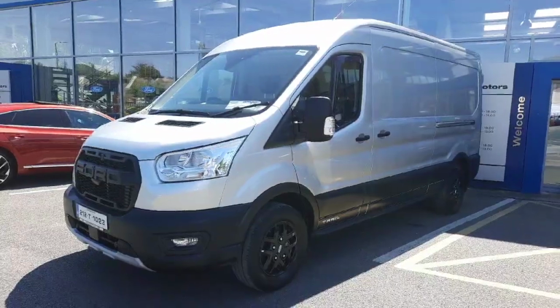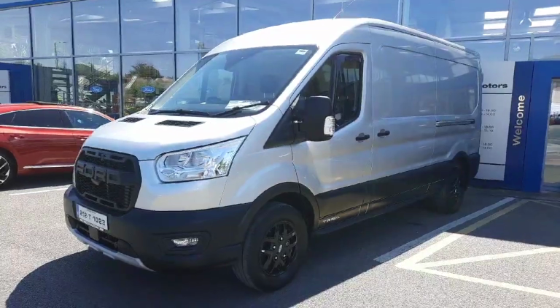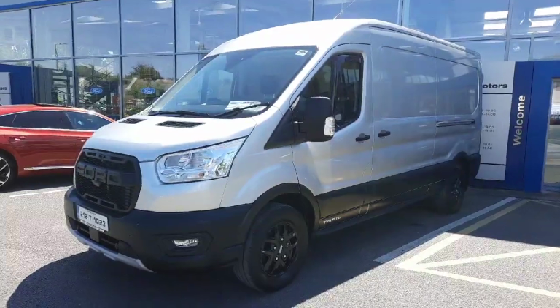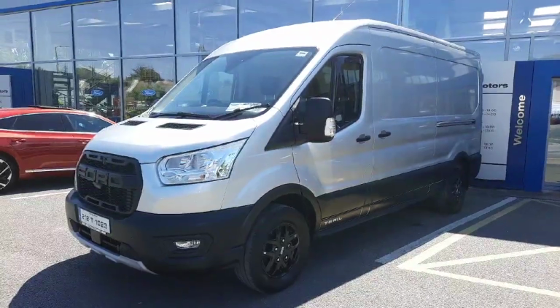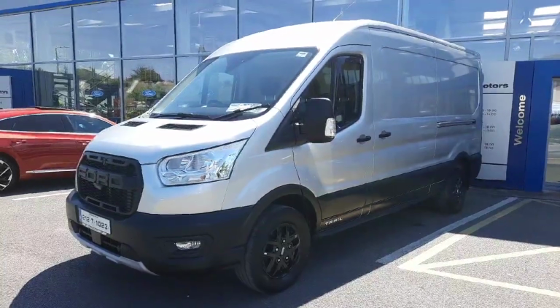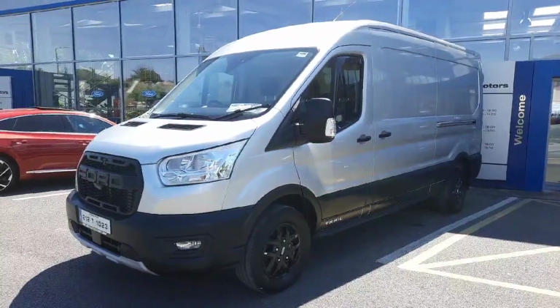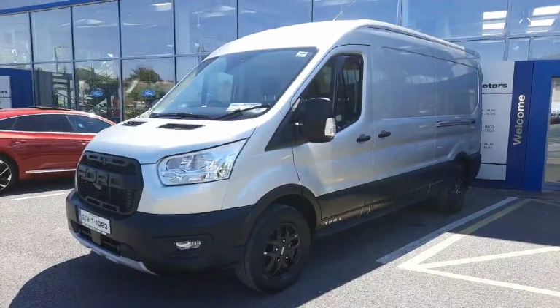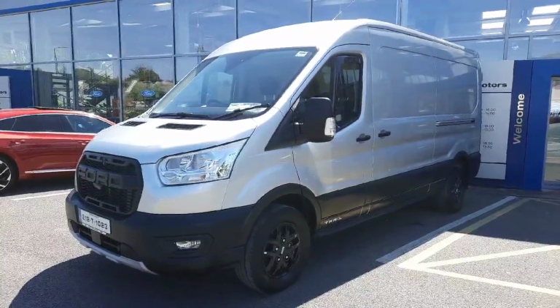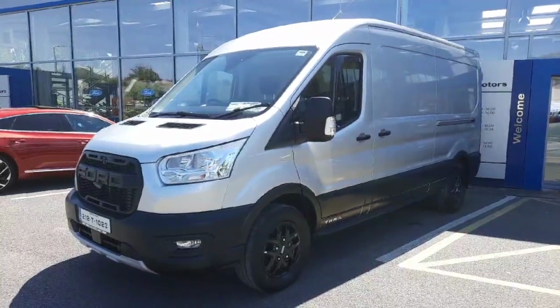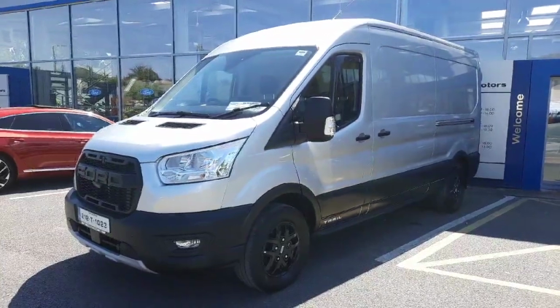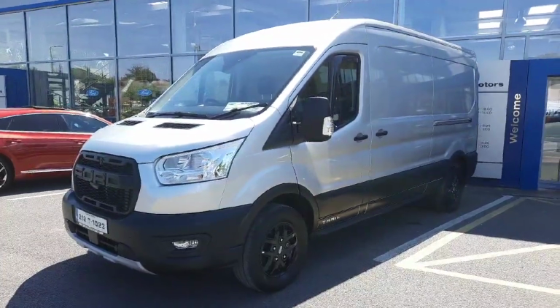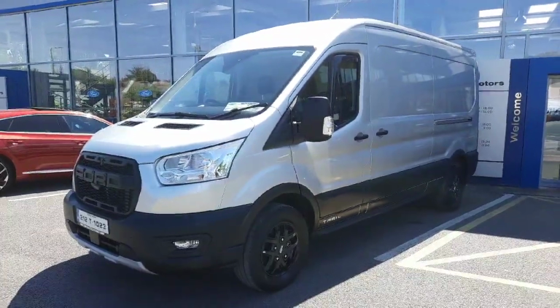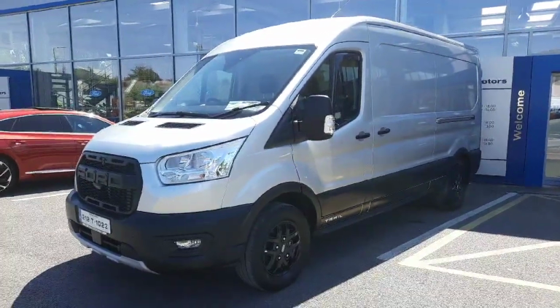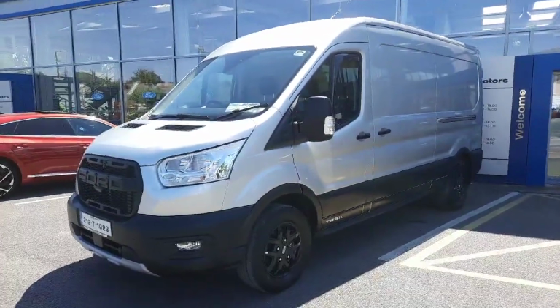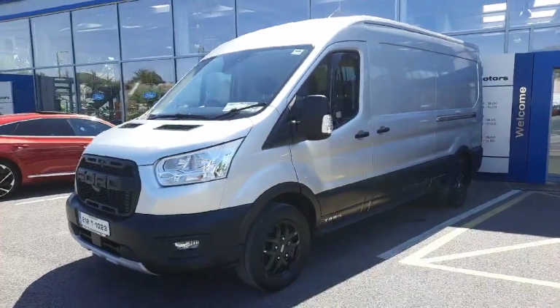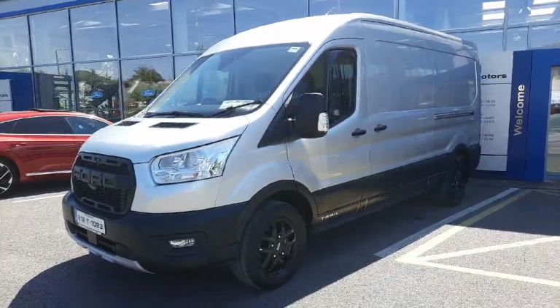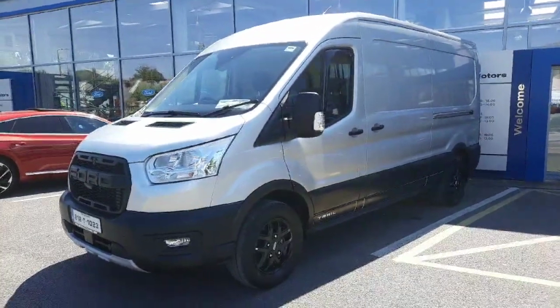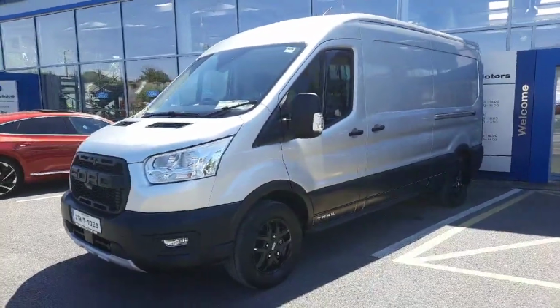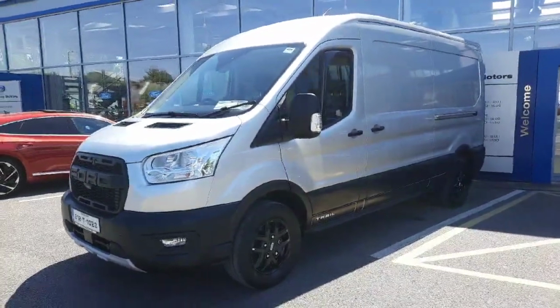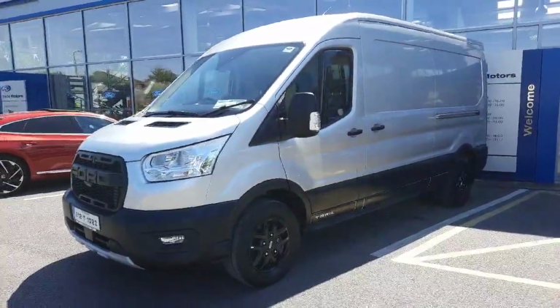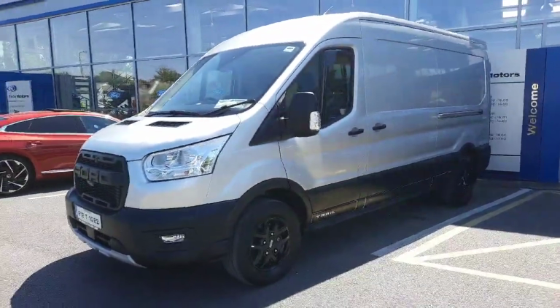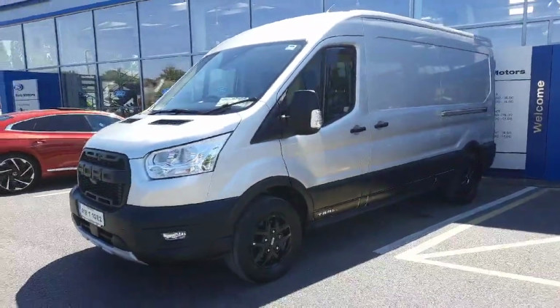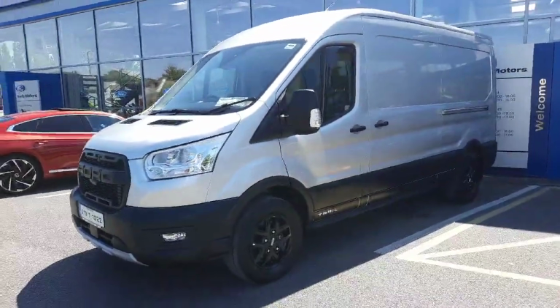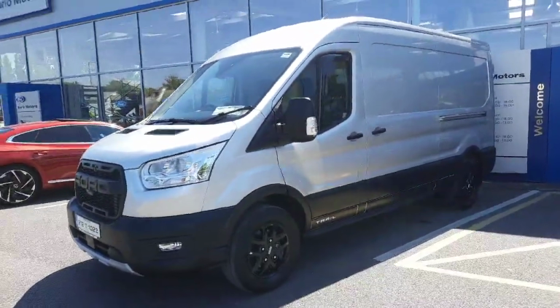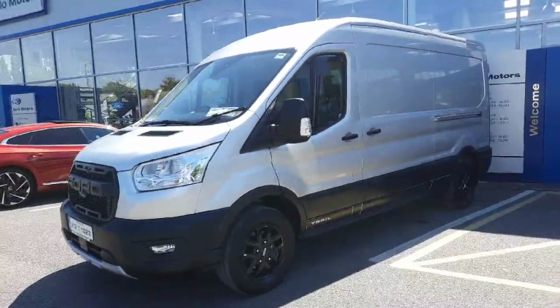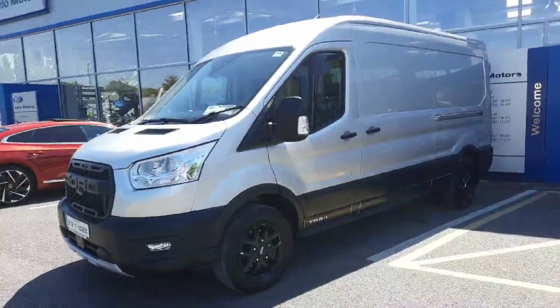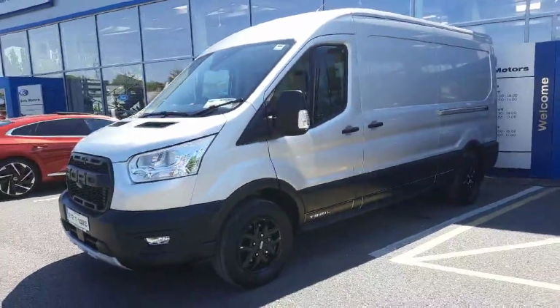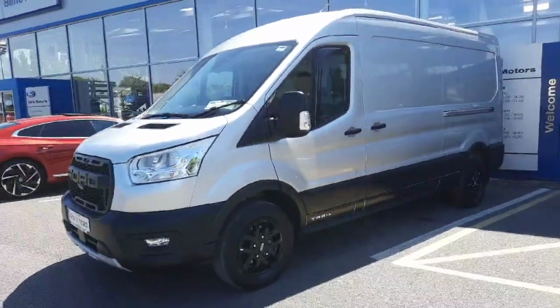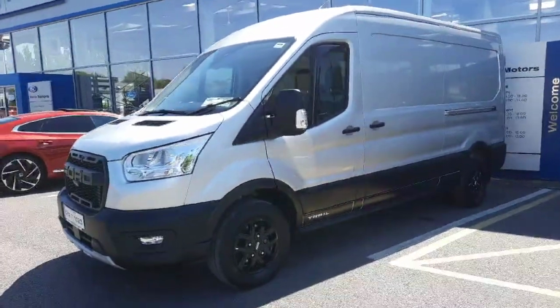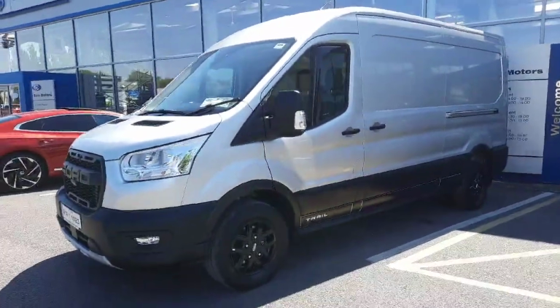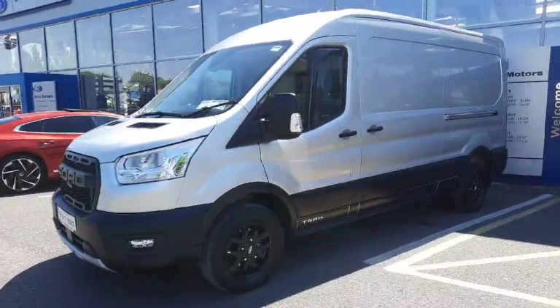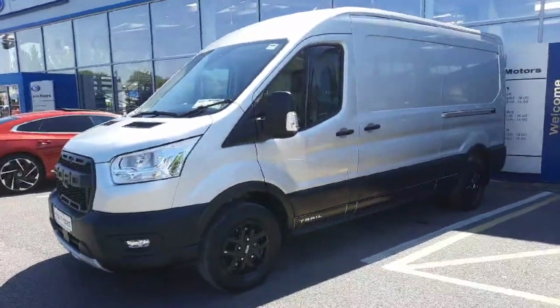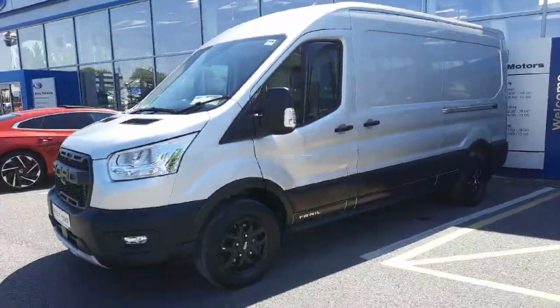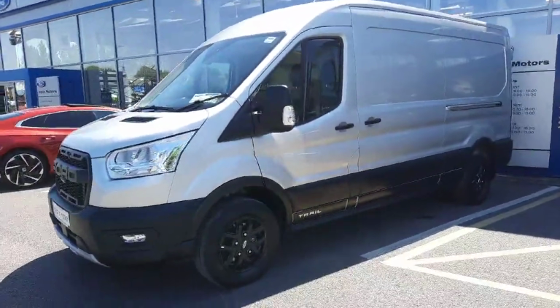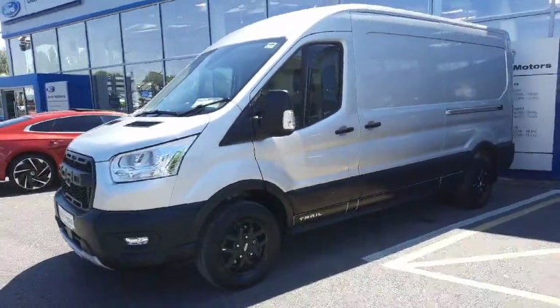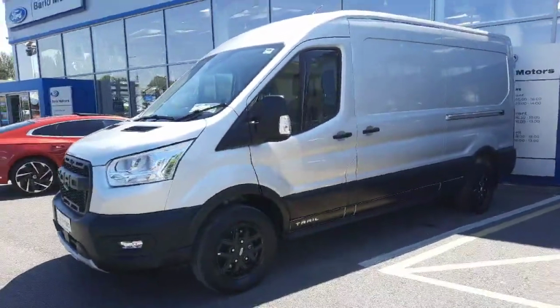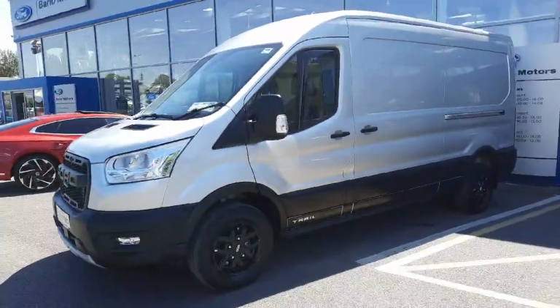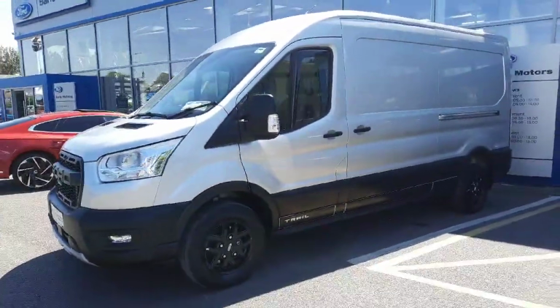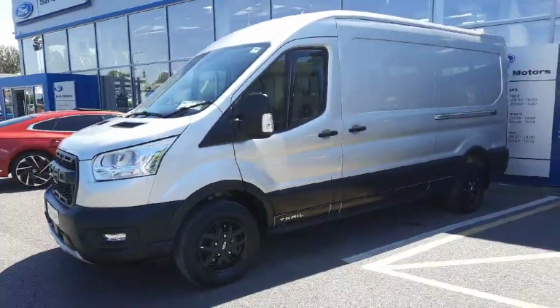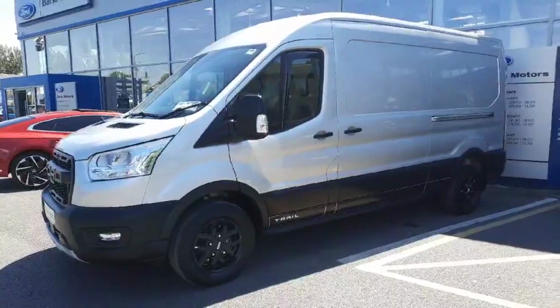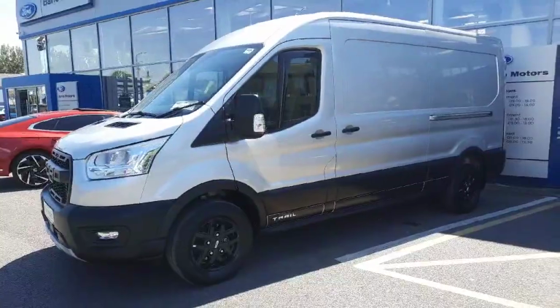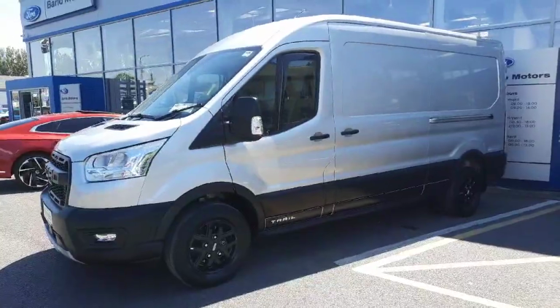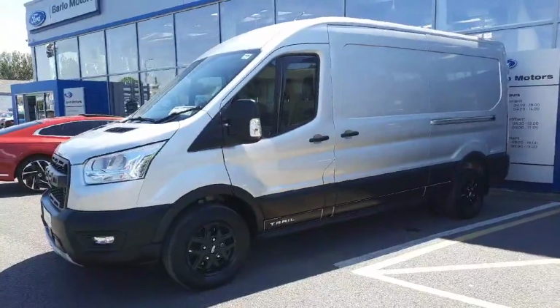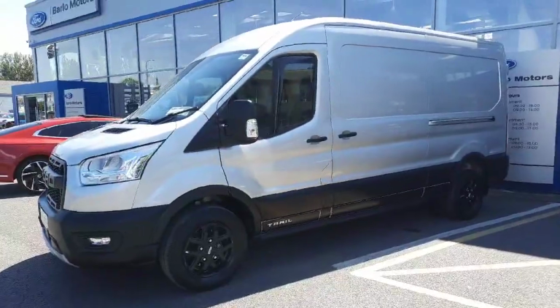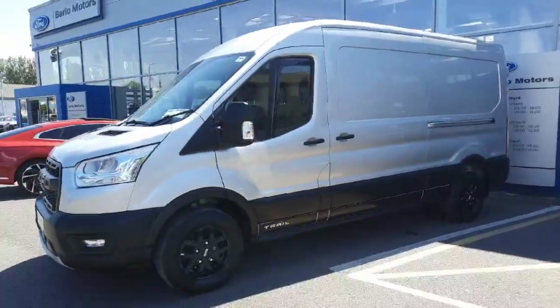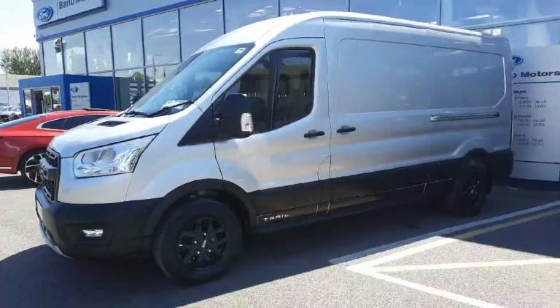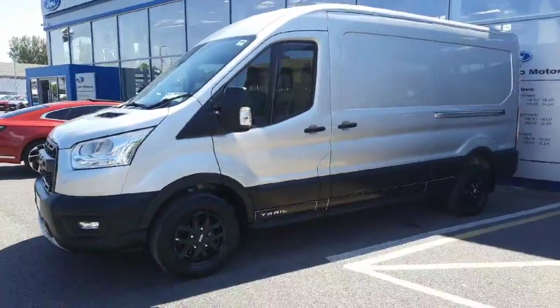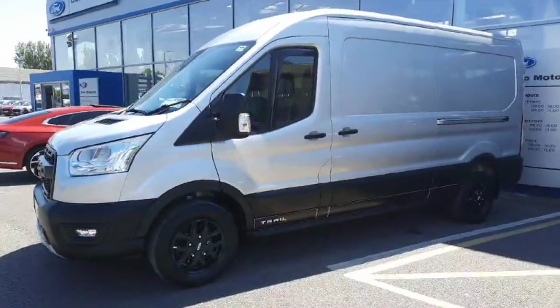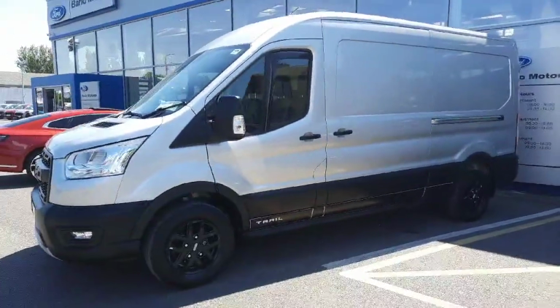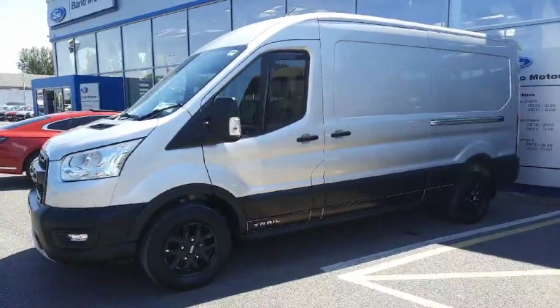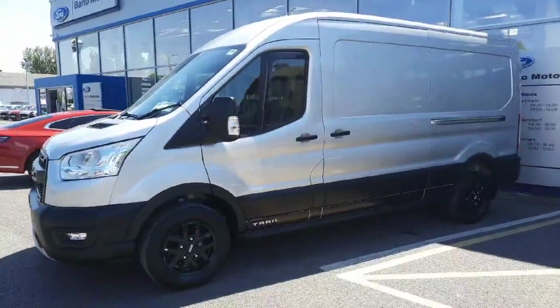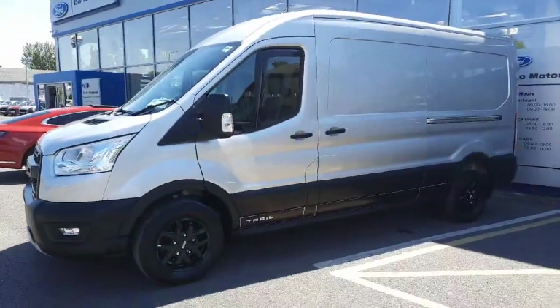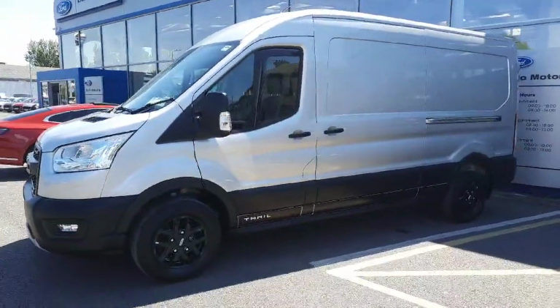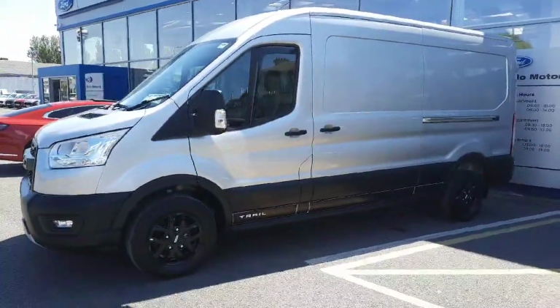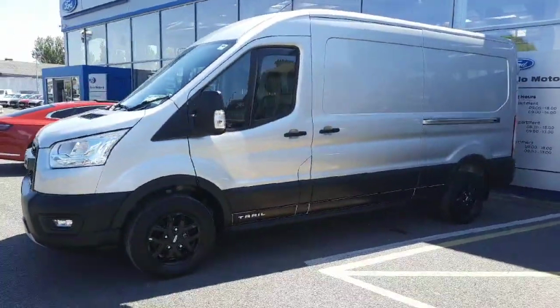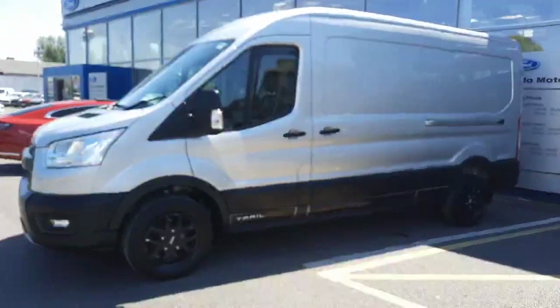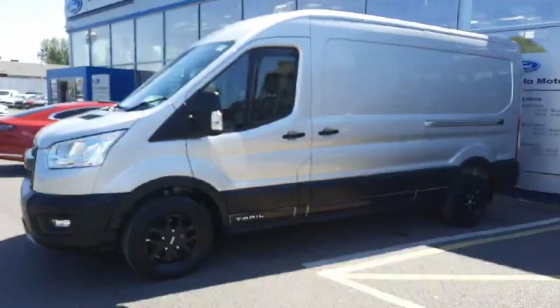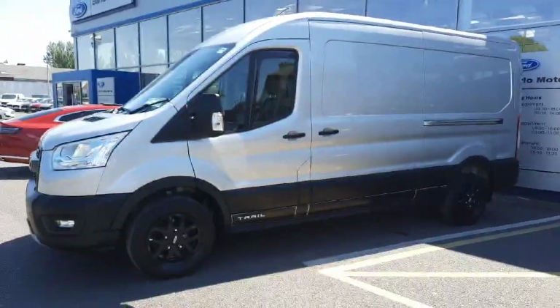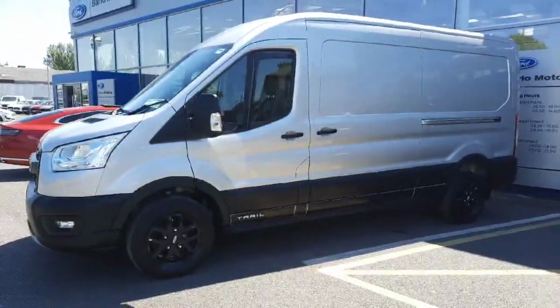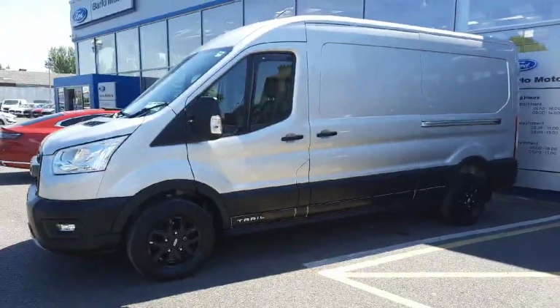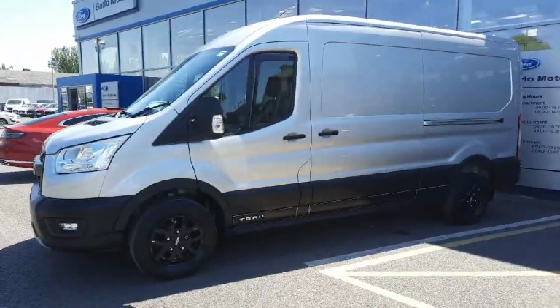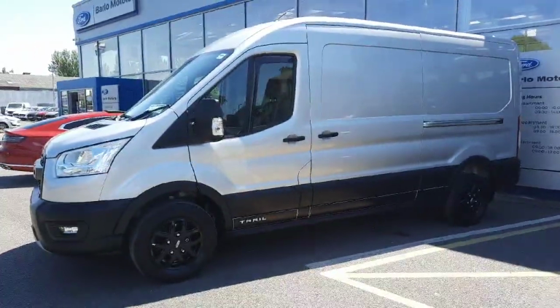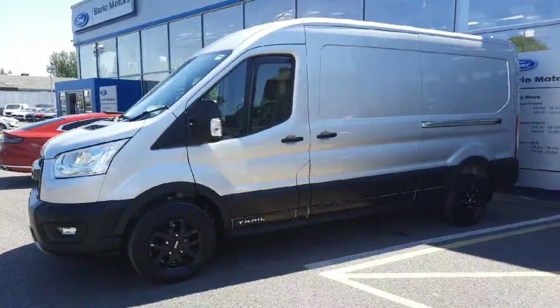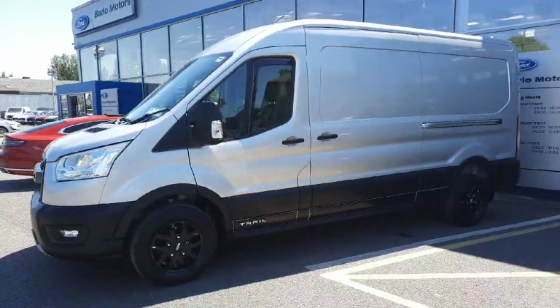Hi, welcome to Barlow Motor Group in Clonmel. Here we have a 212 Ford Transit 185bhp Trail.